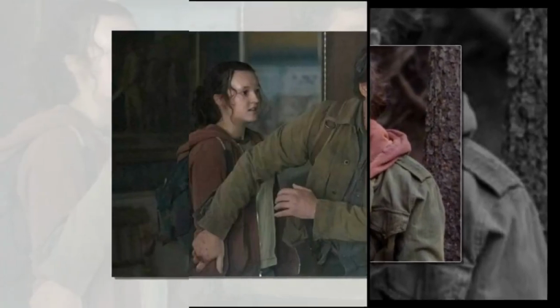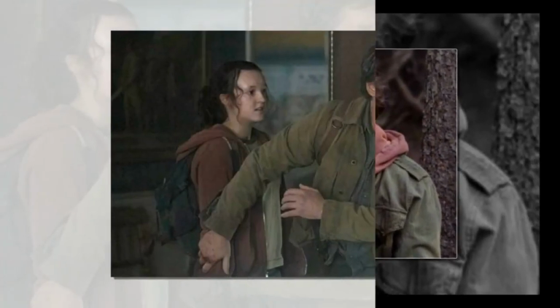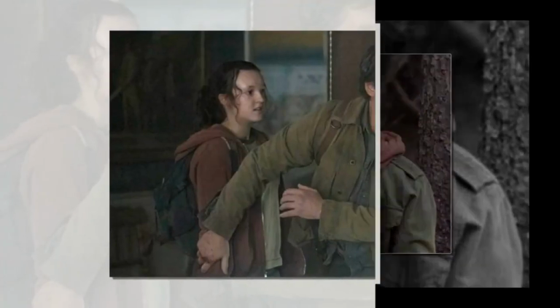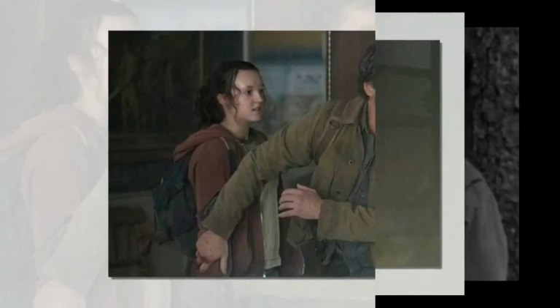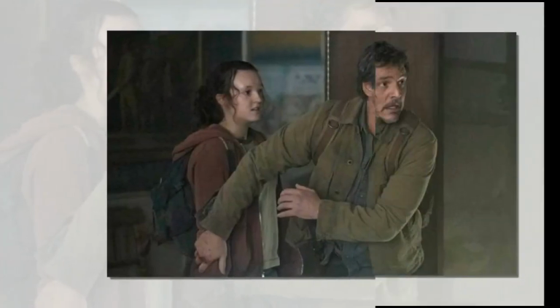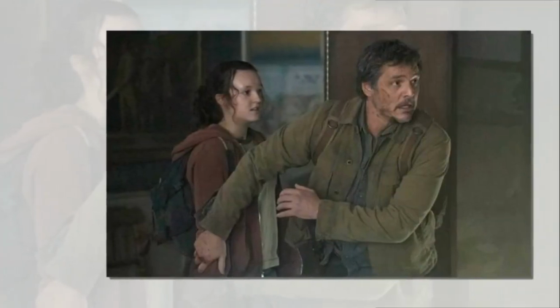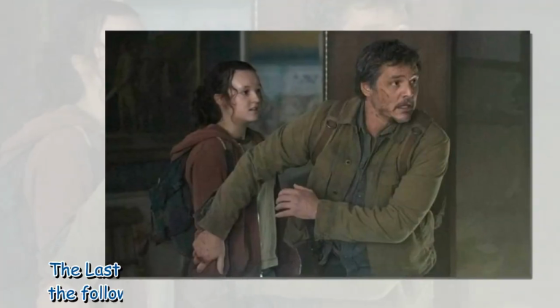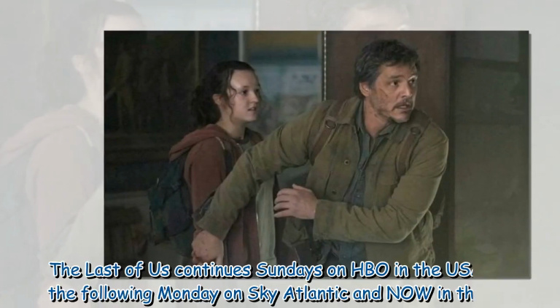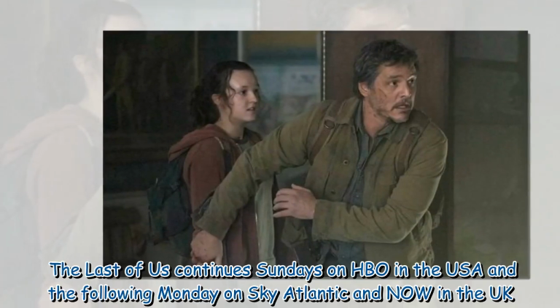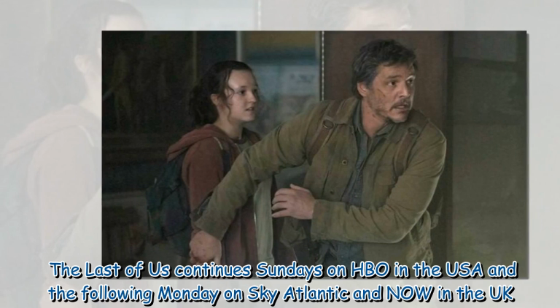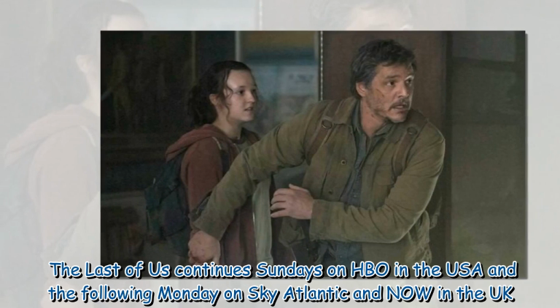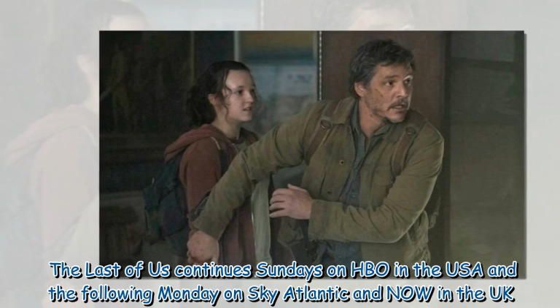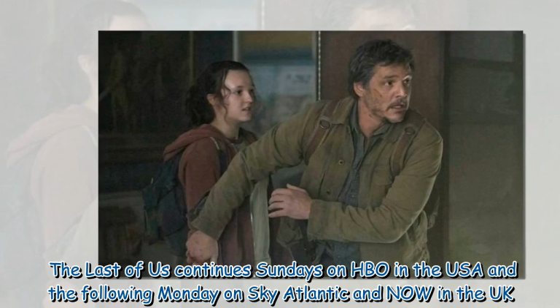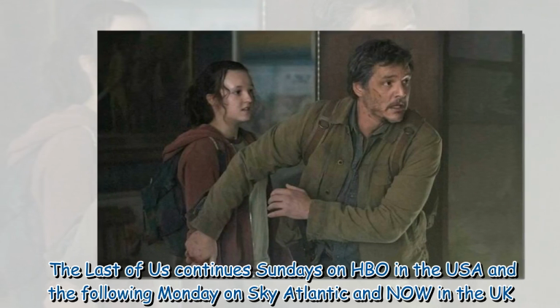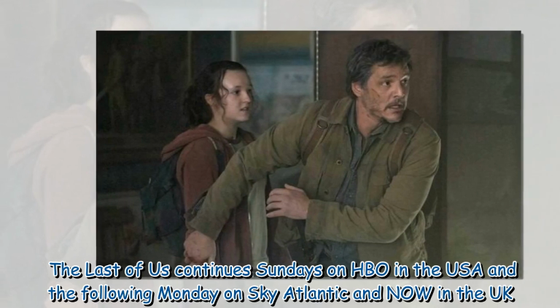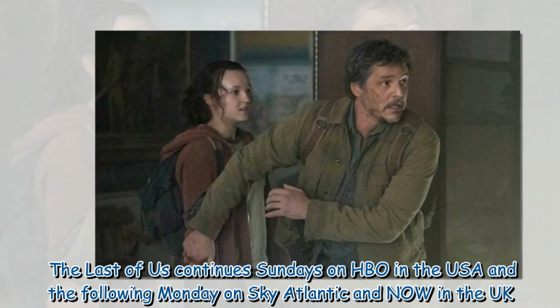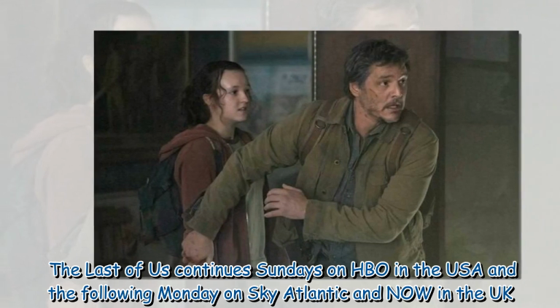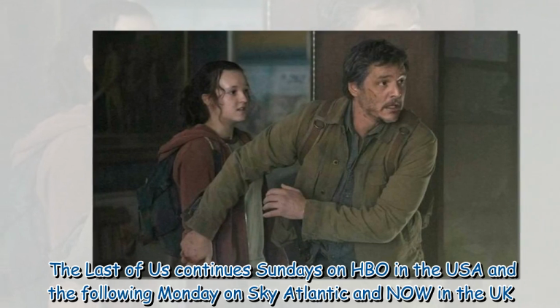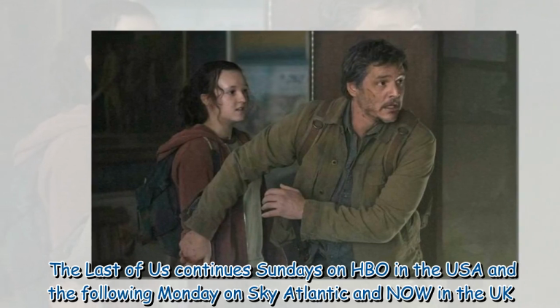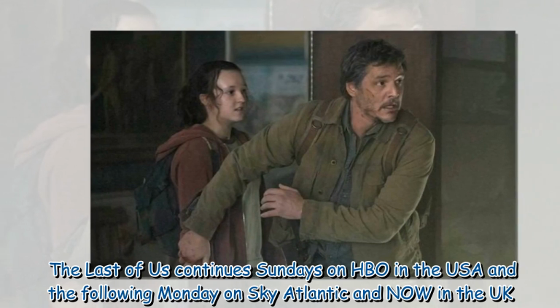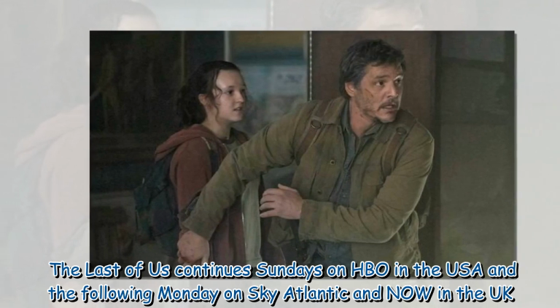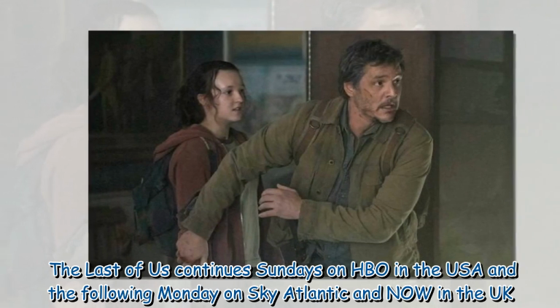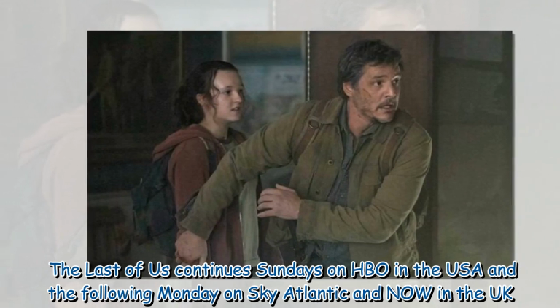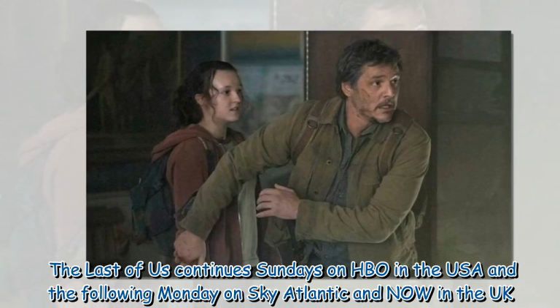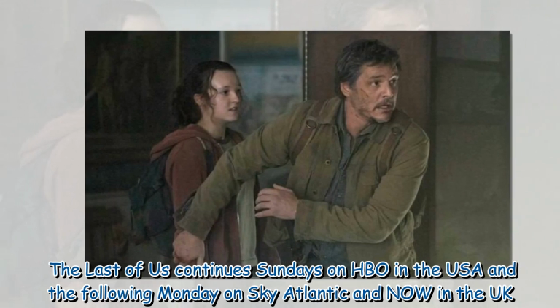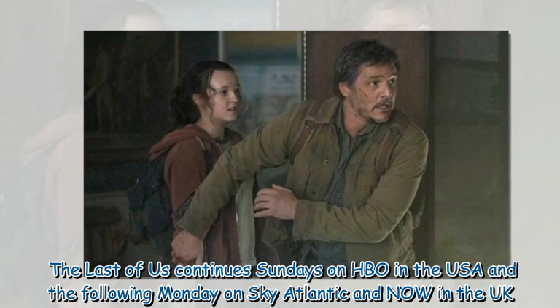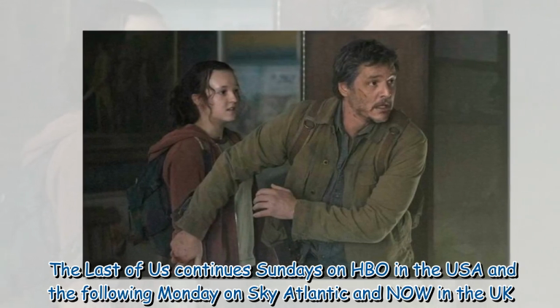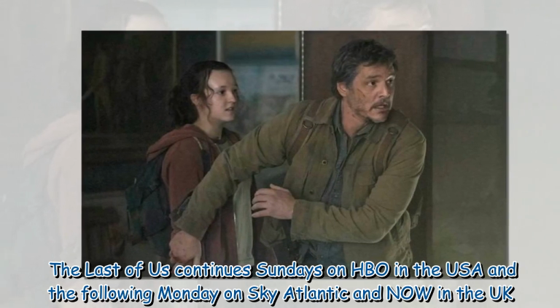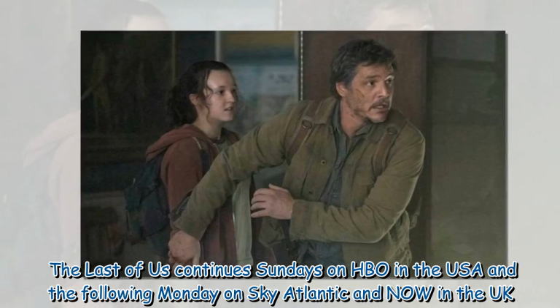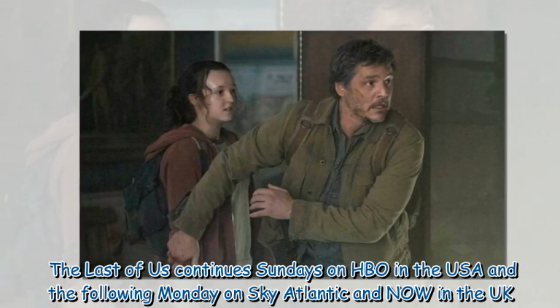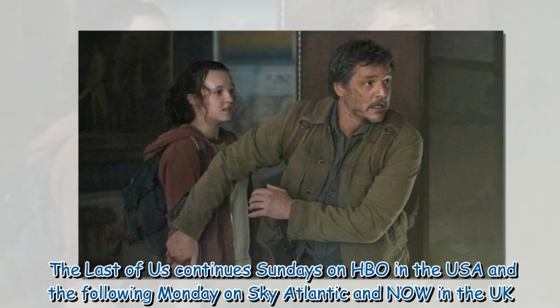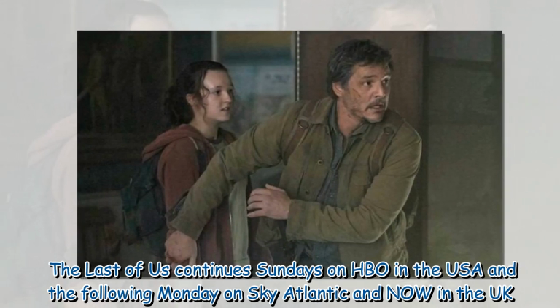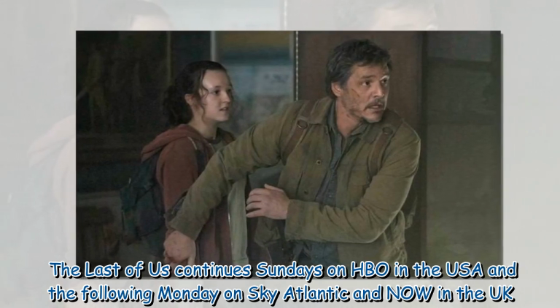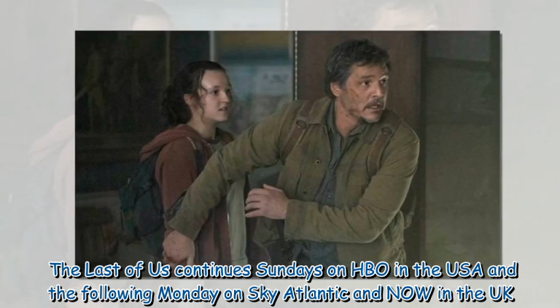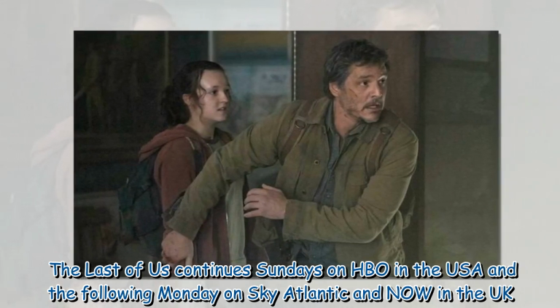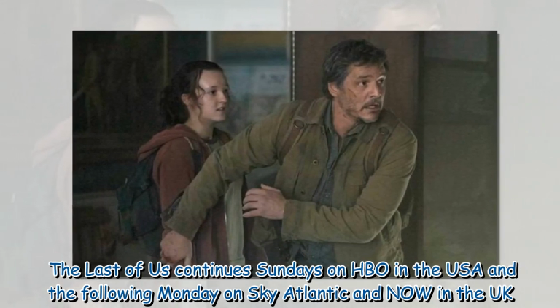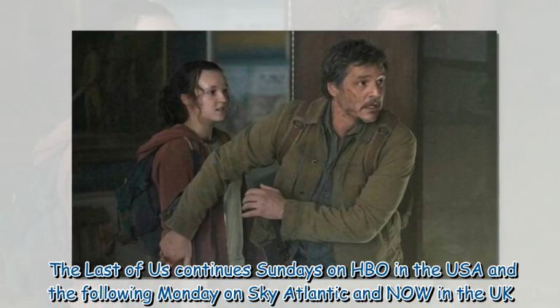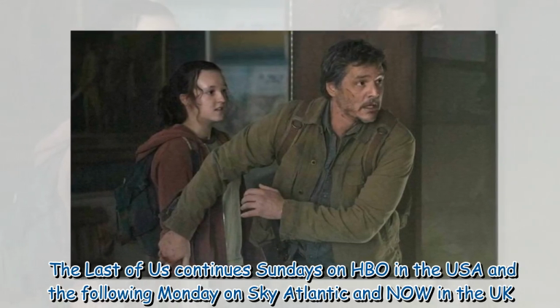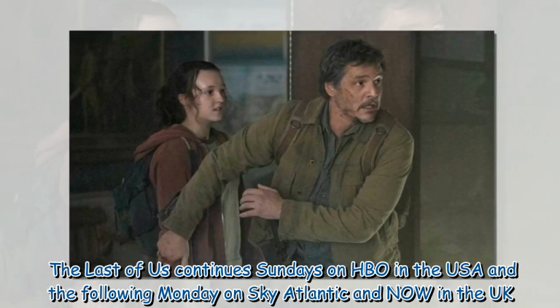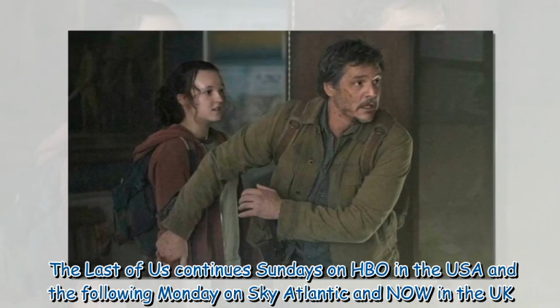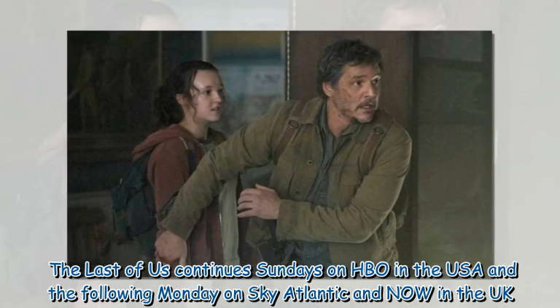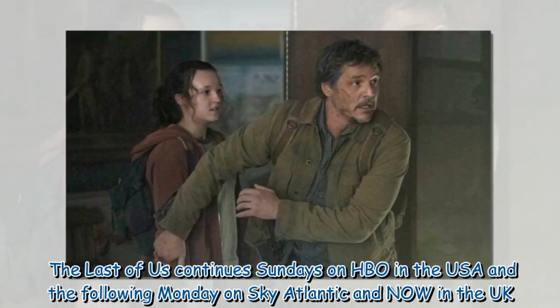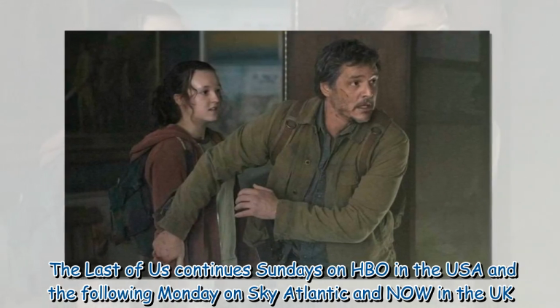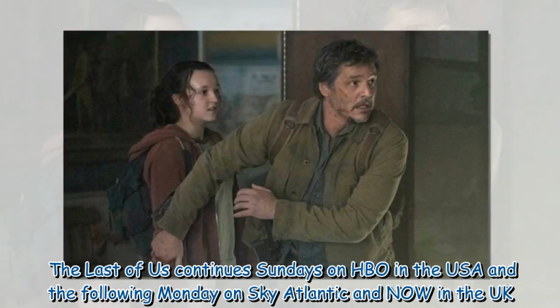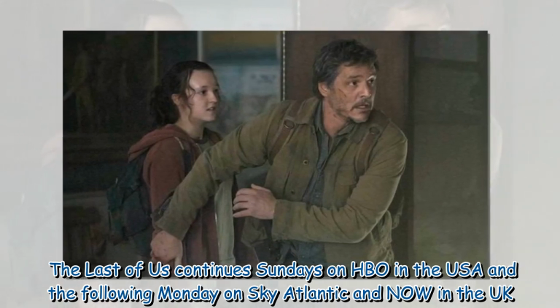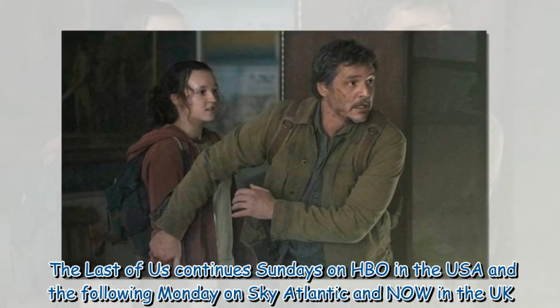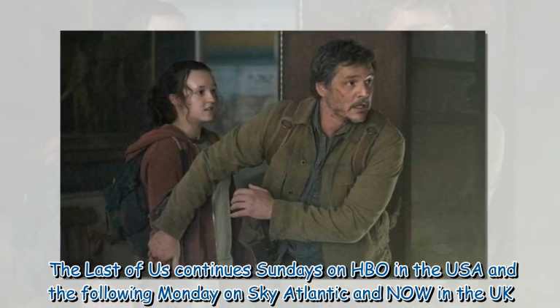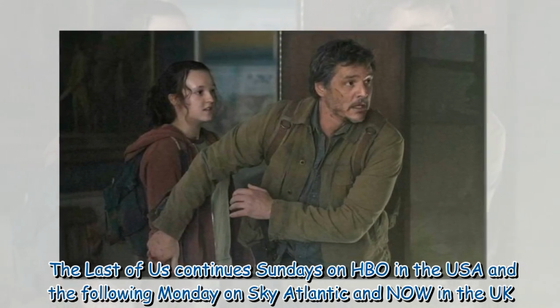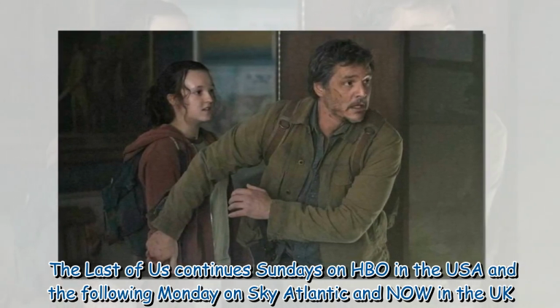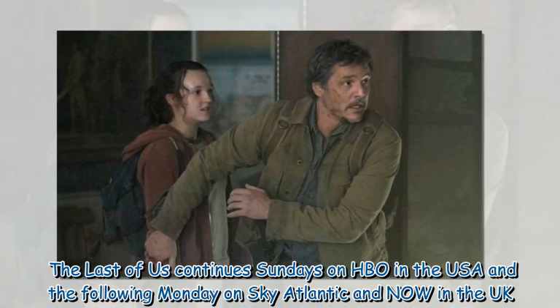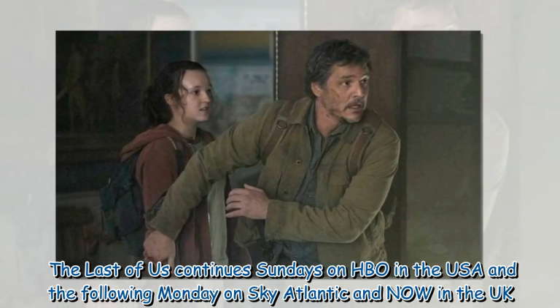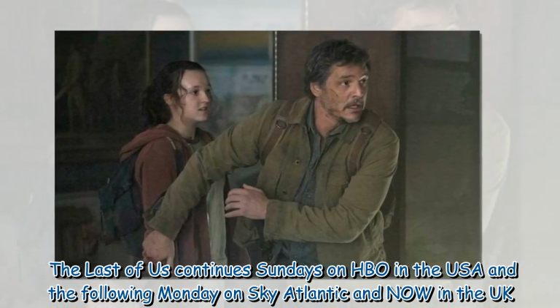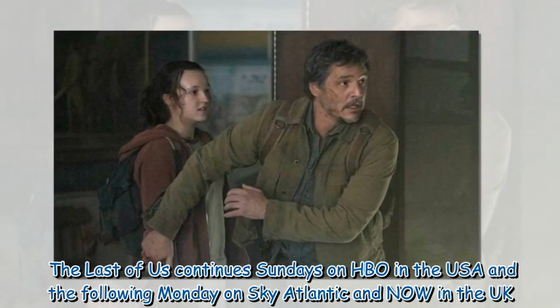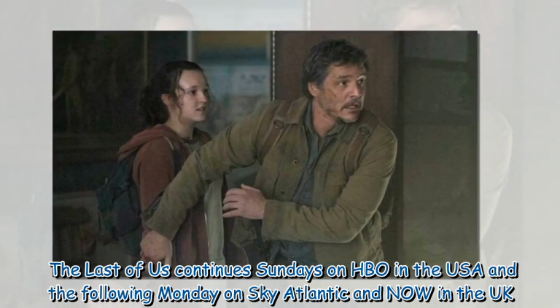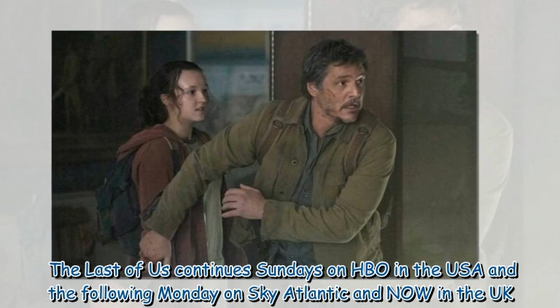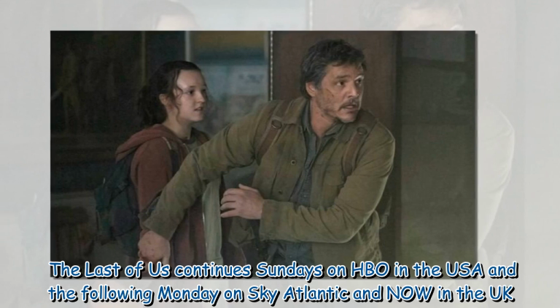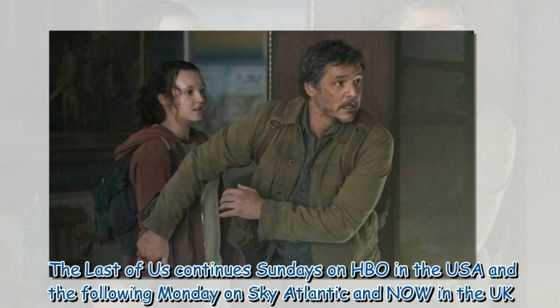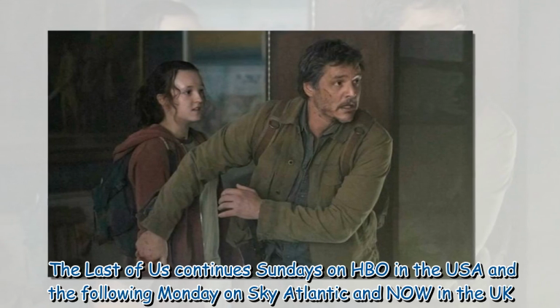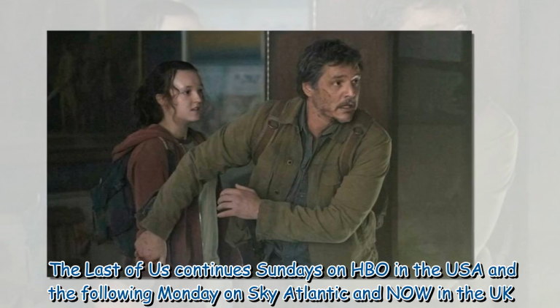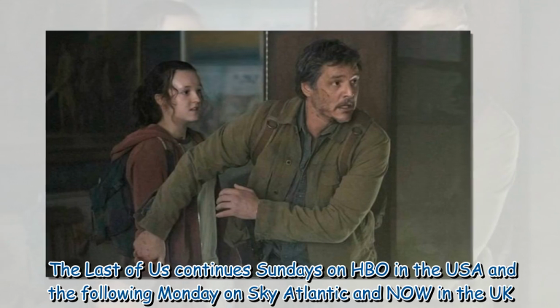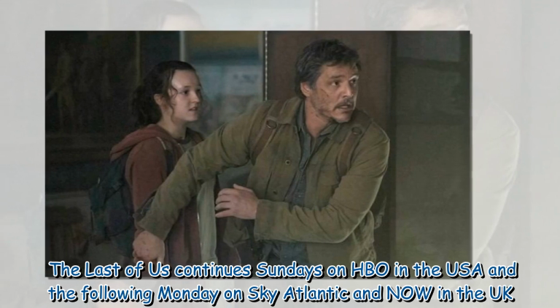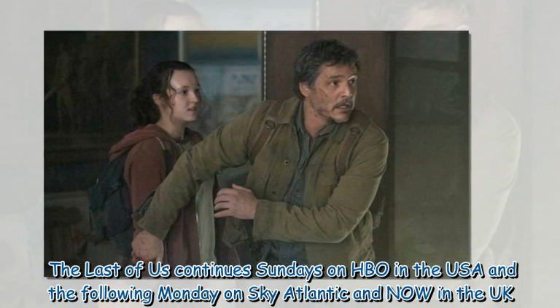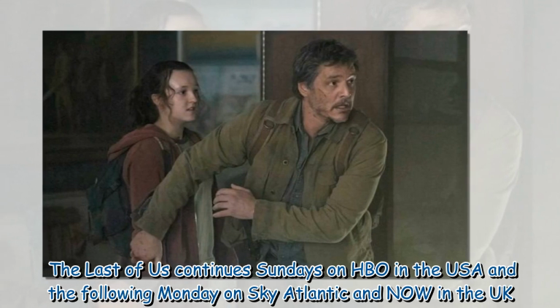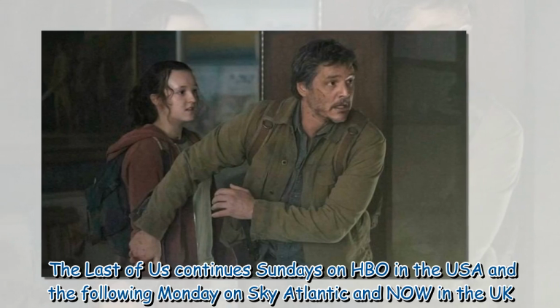The Last of Us continues Sundays on HBO in the USA and the following Monday on Sky Atlantic and Now in the UK.